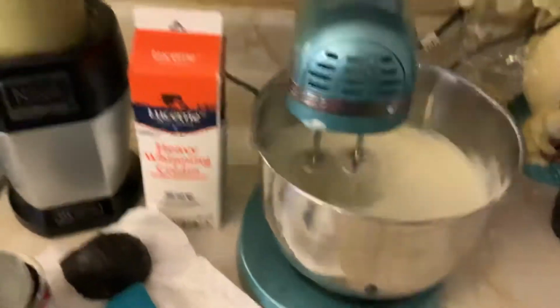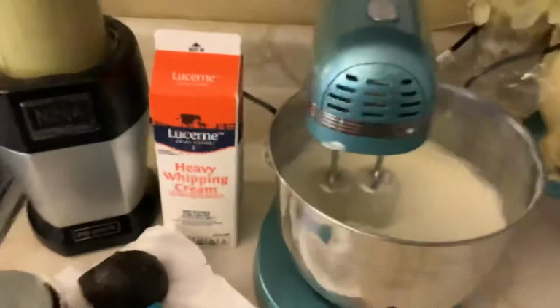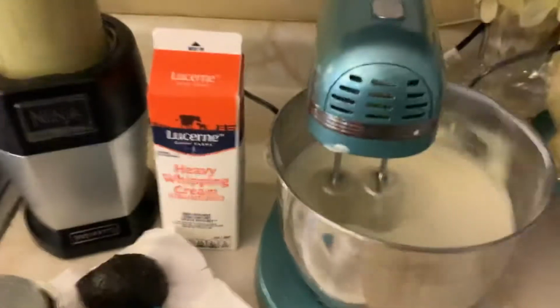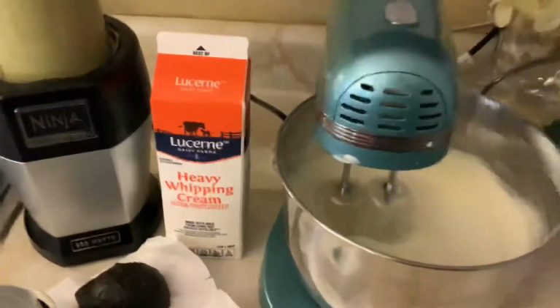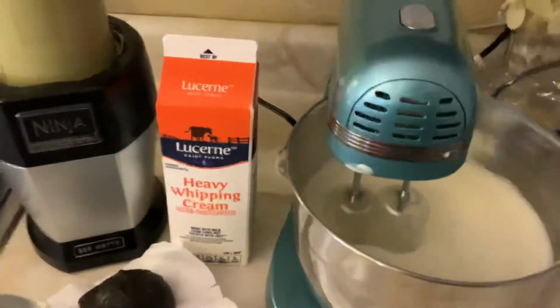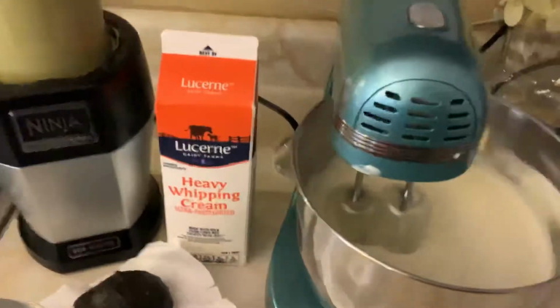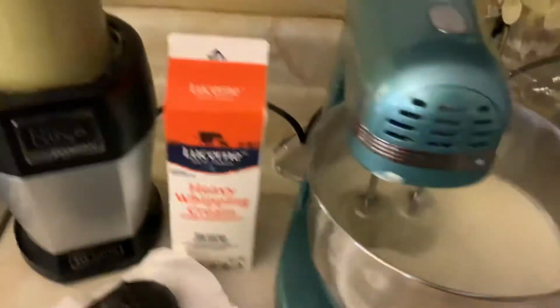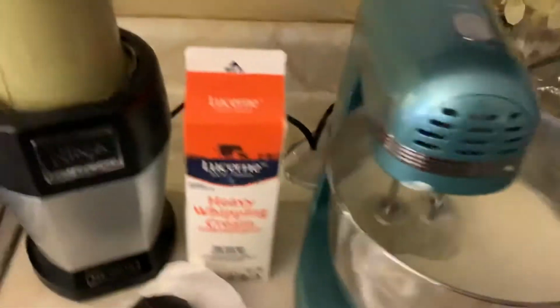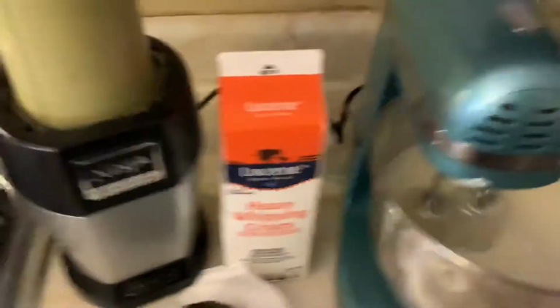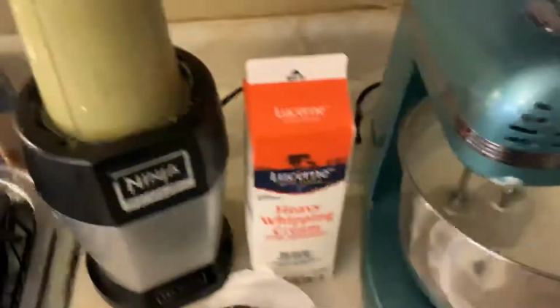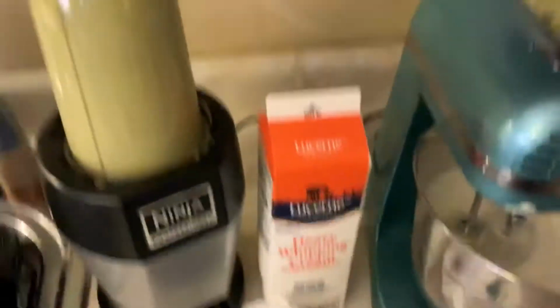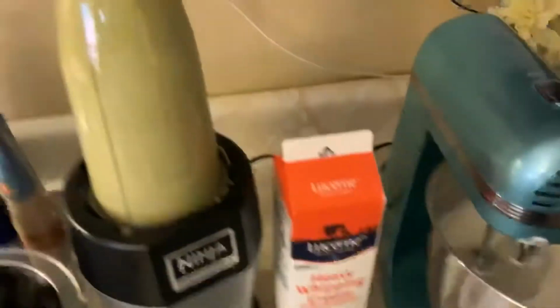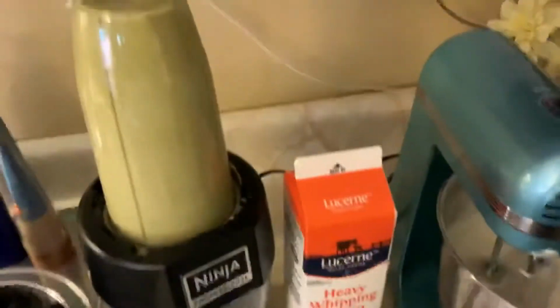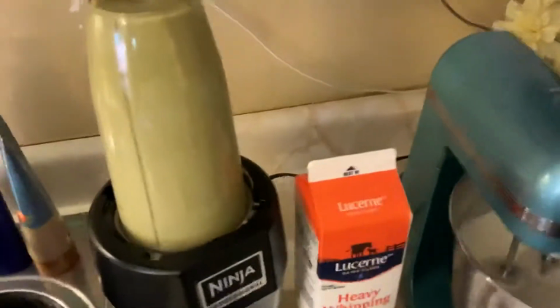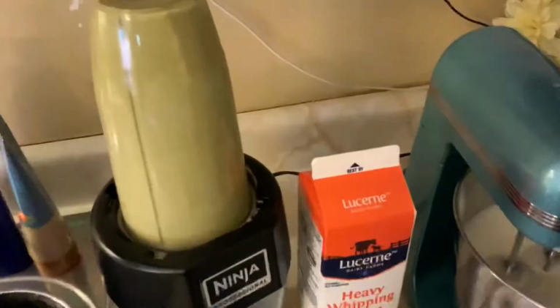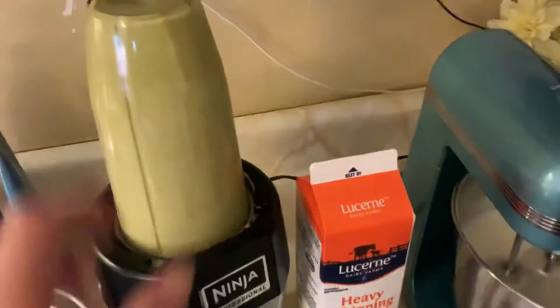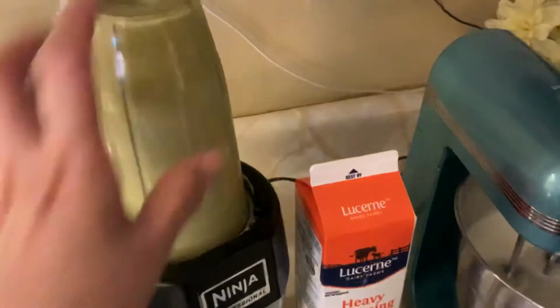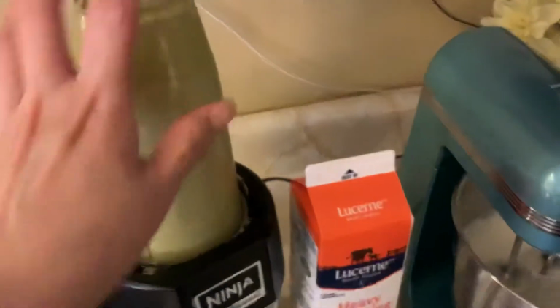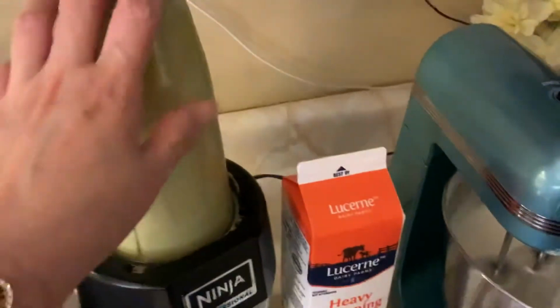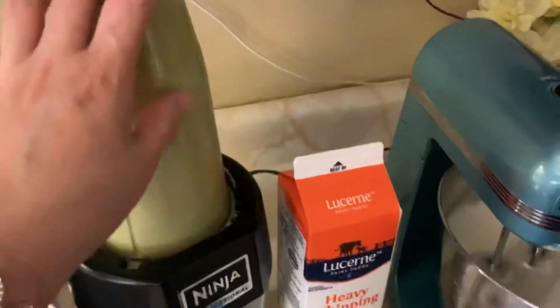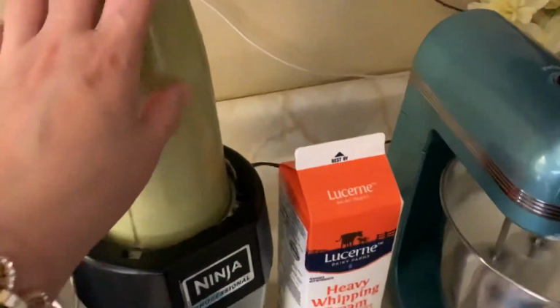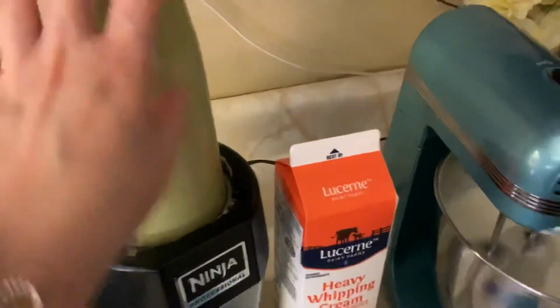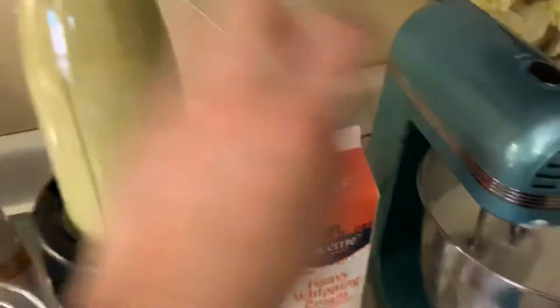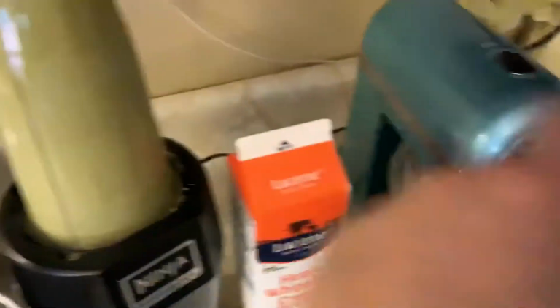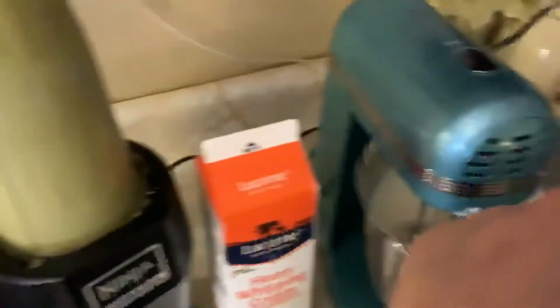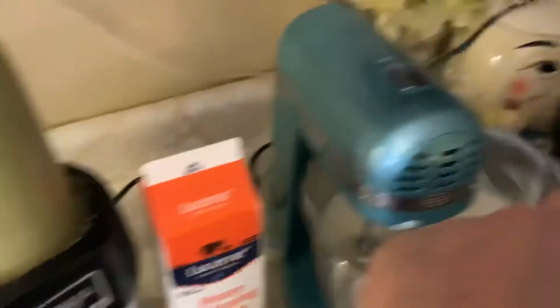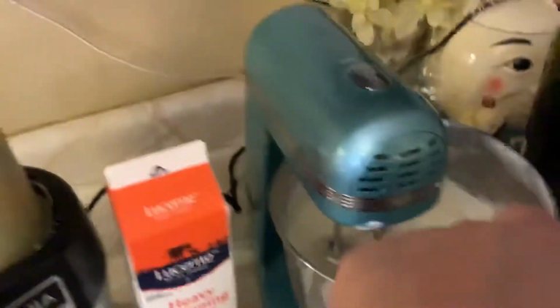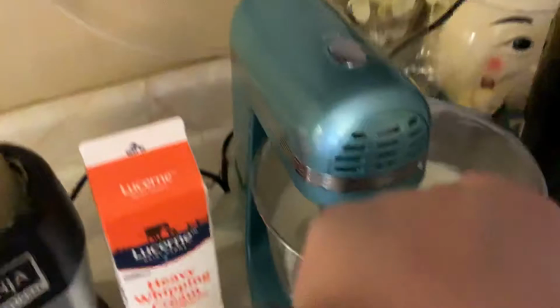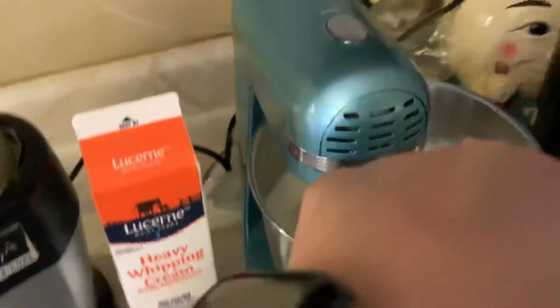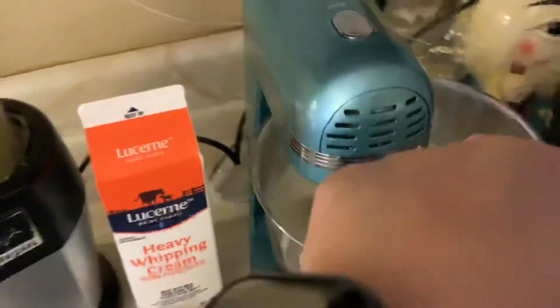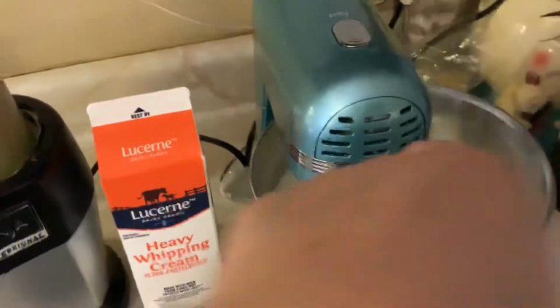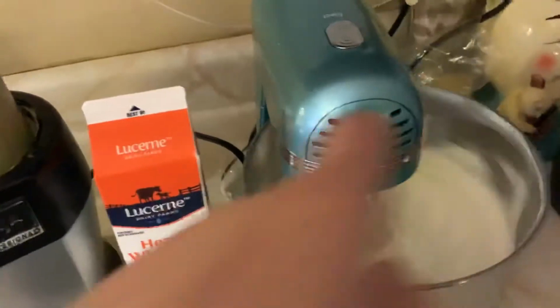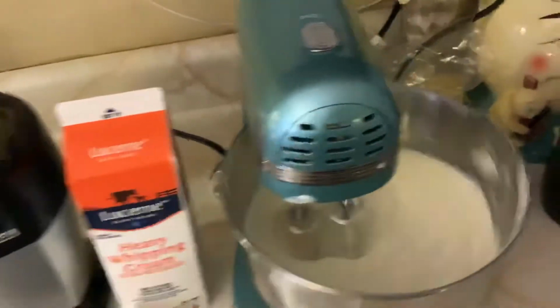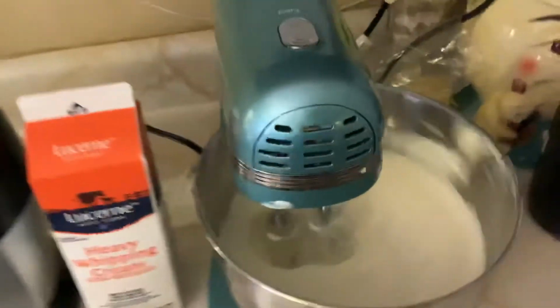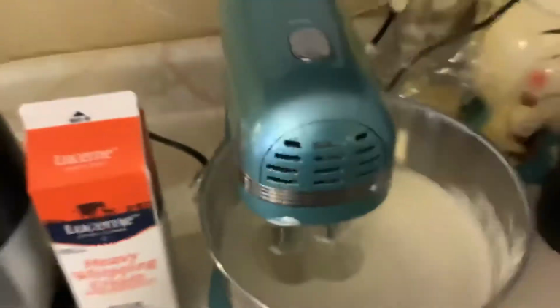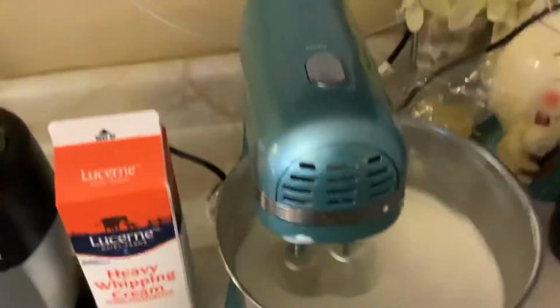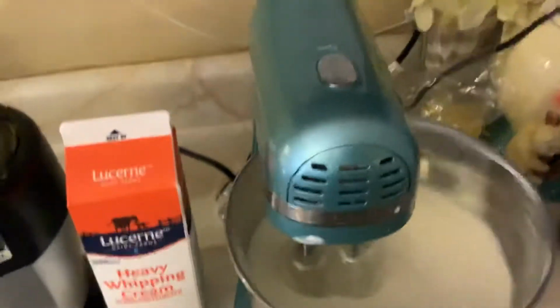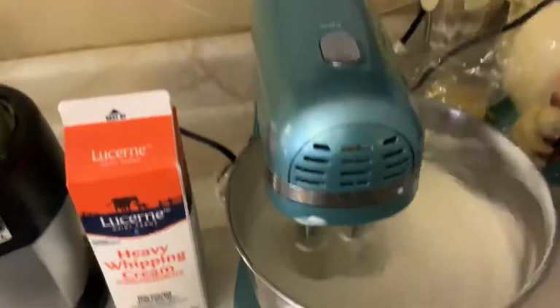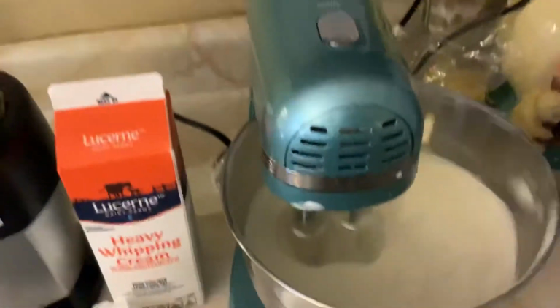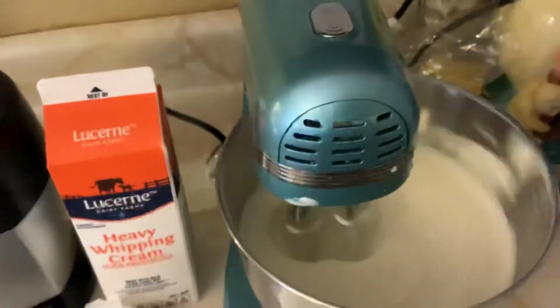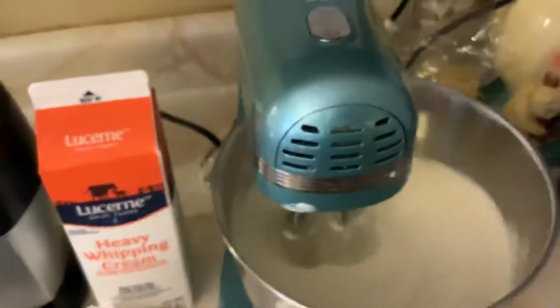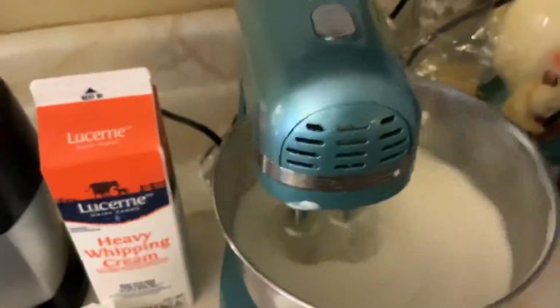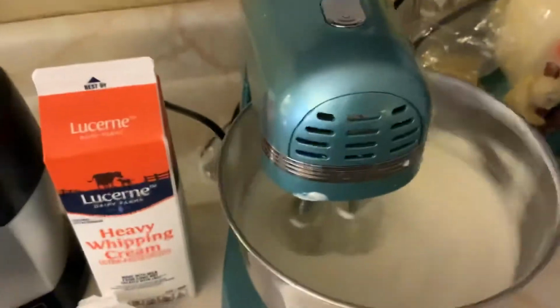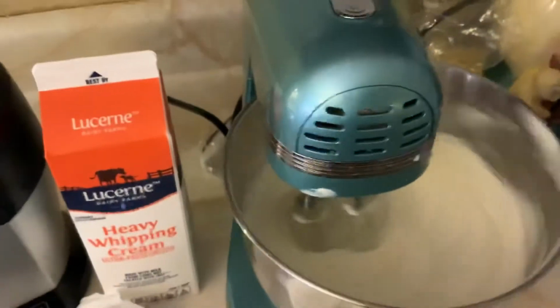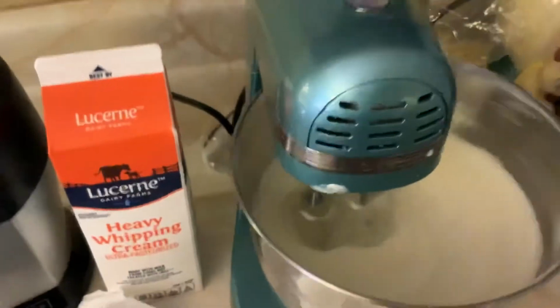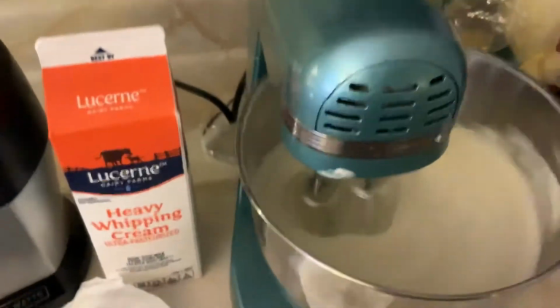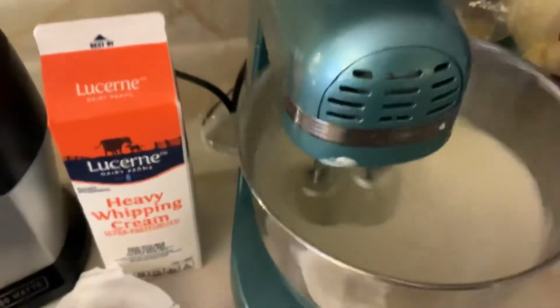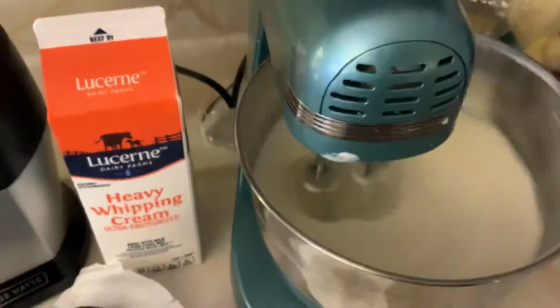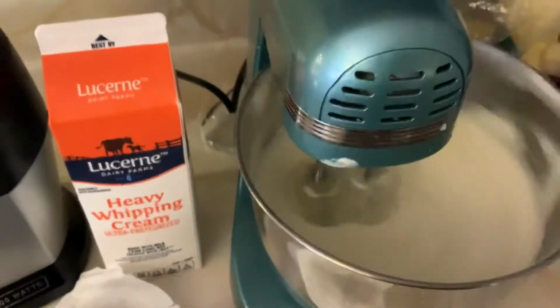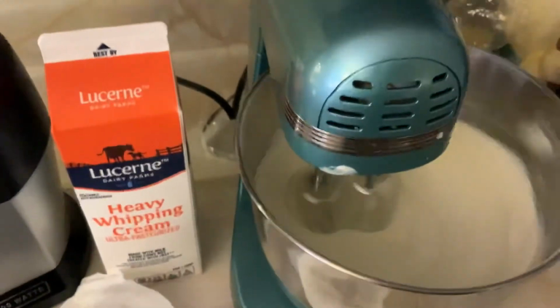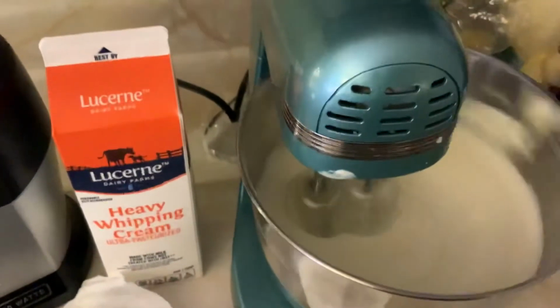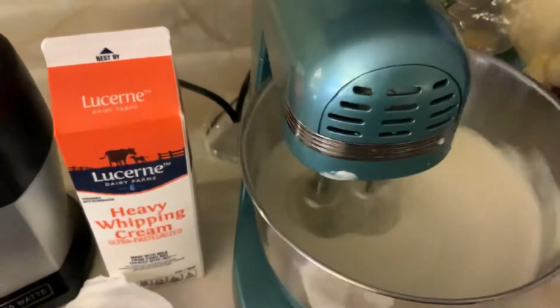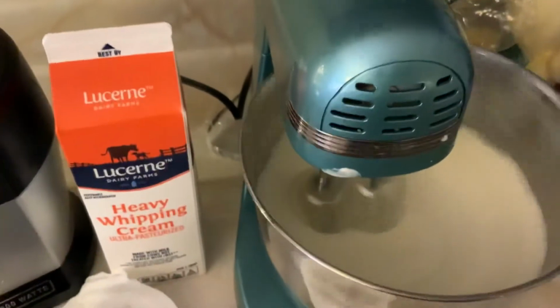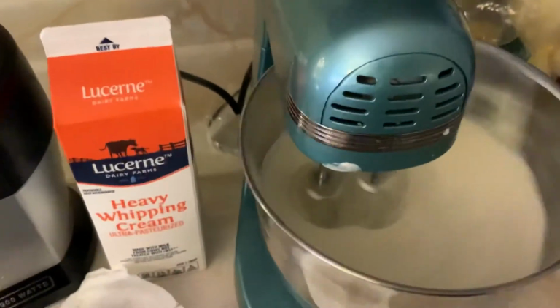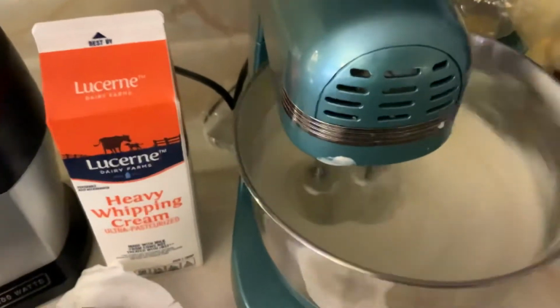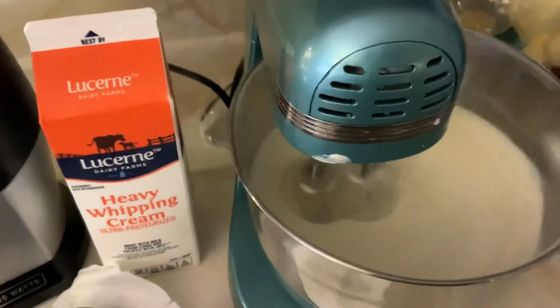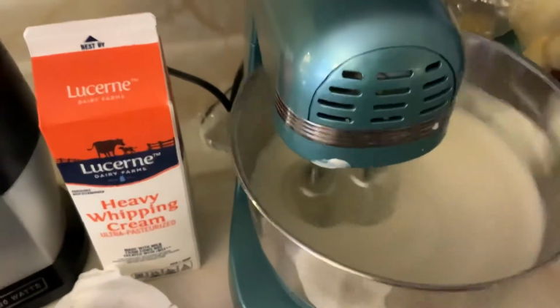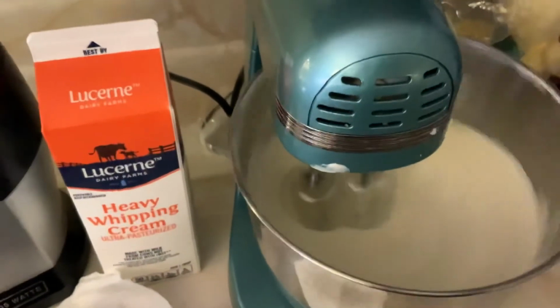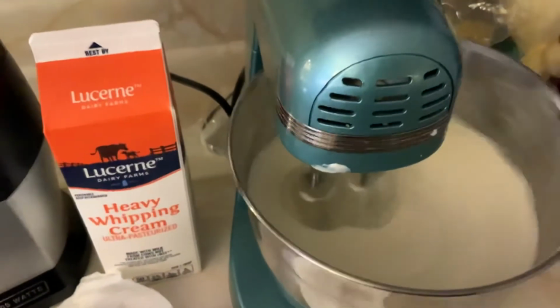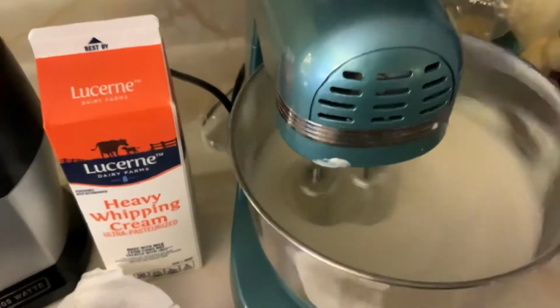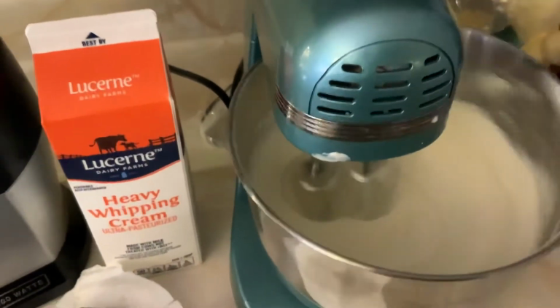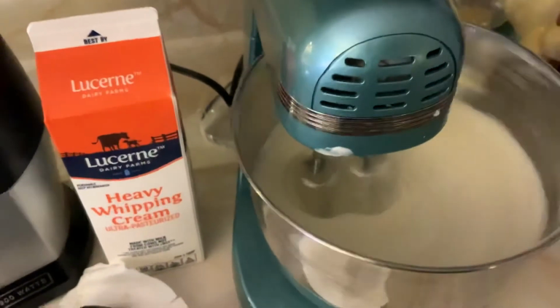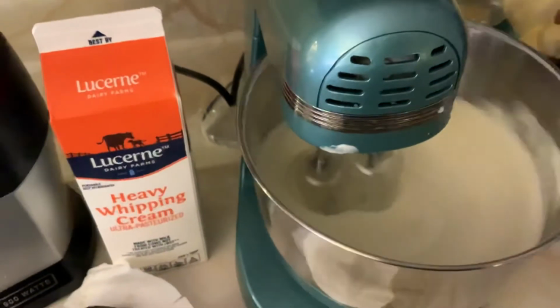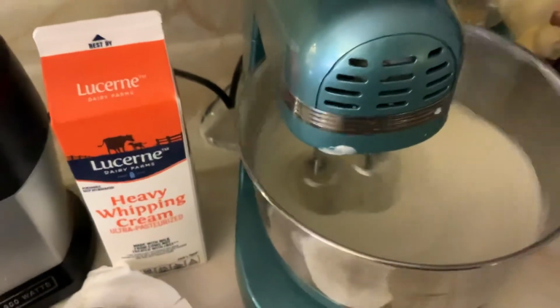Then I have to add the avocado mix in here, and when it's done I can turn the container.